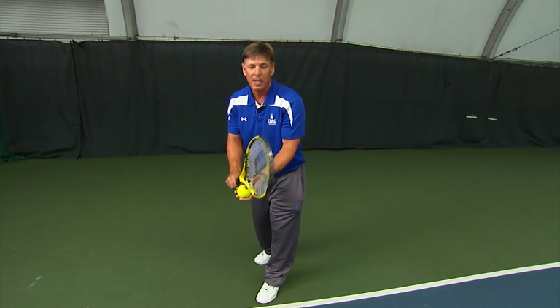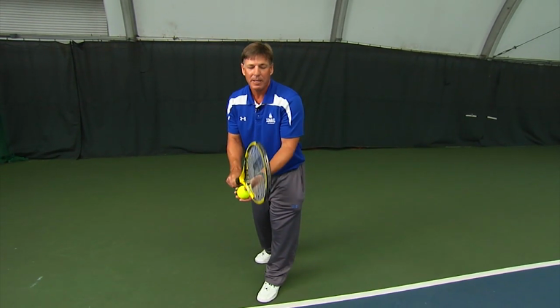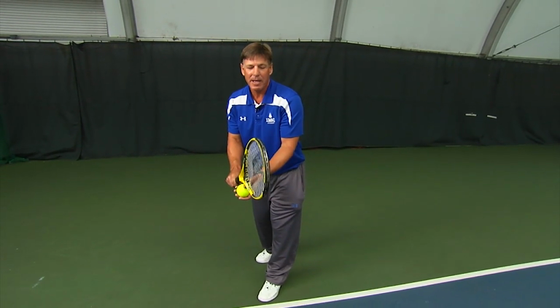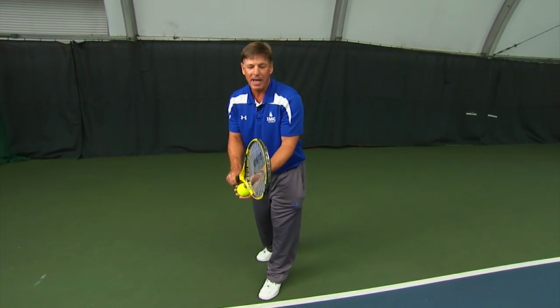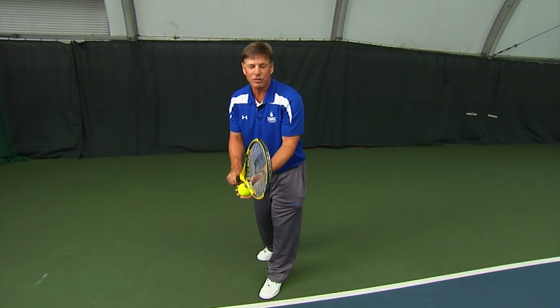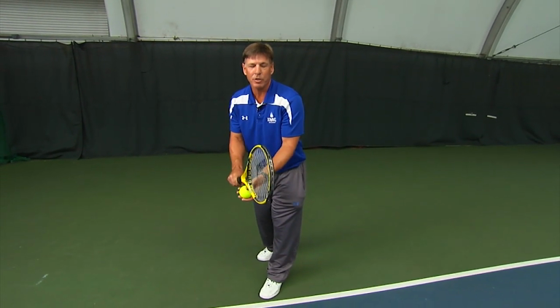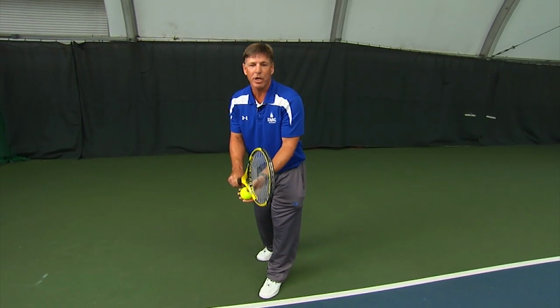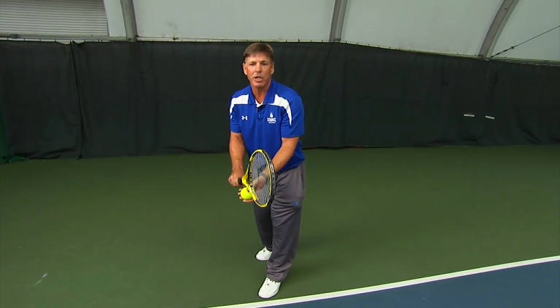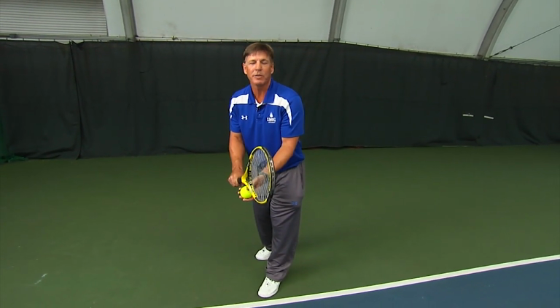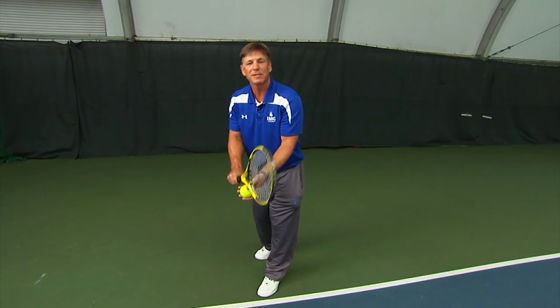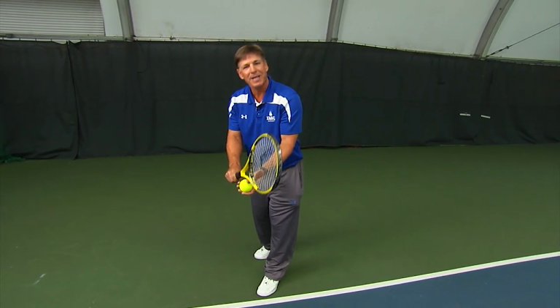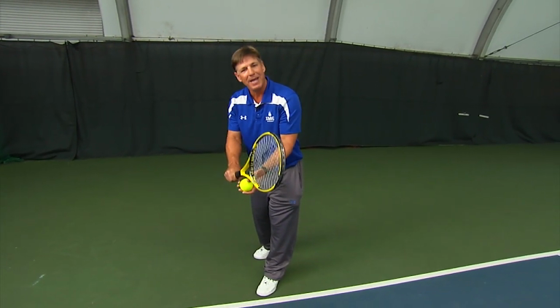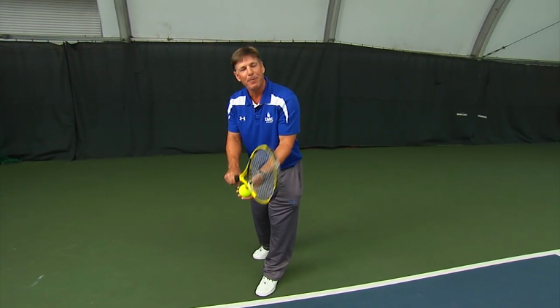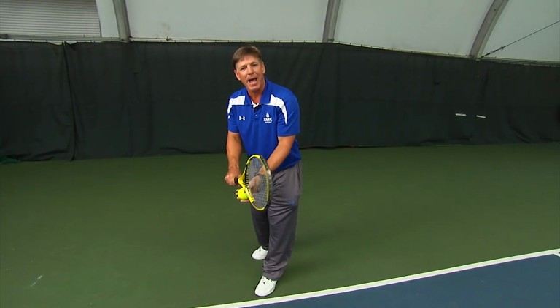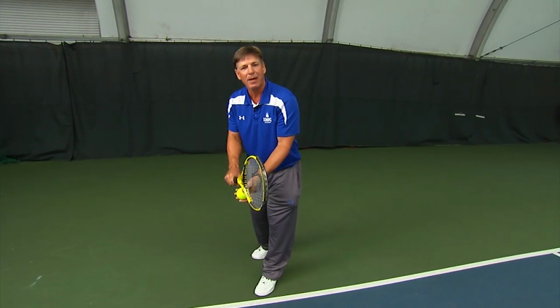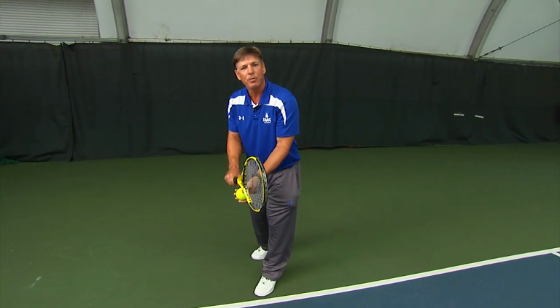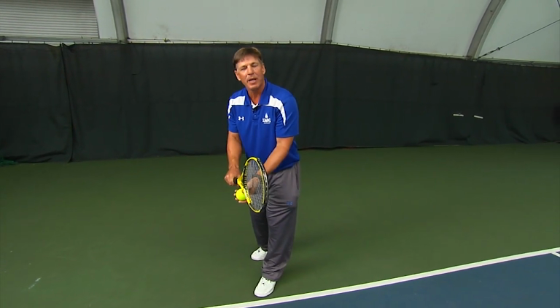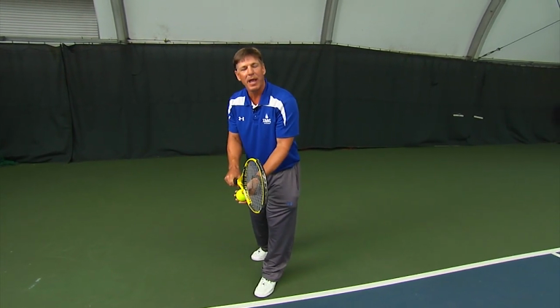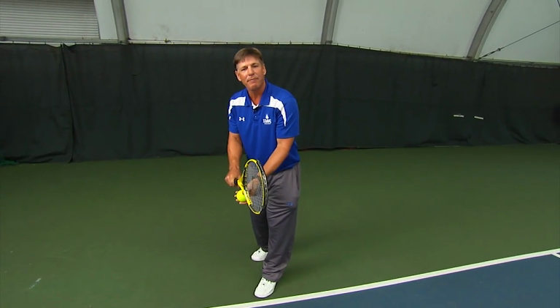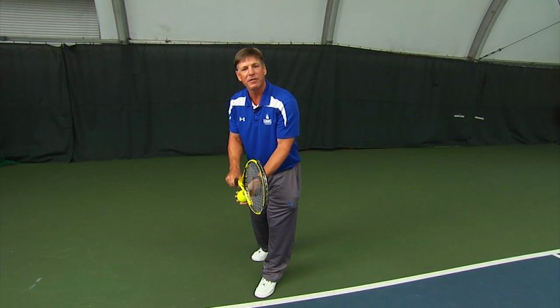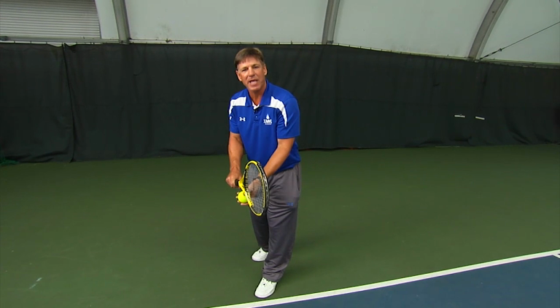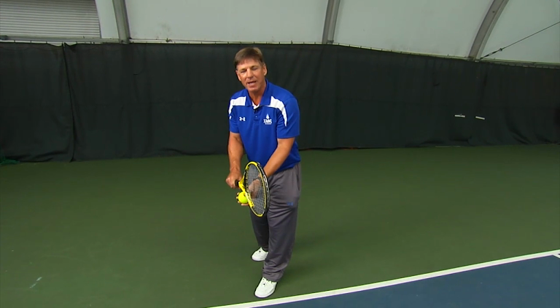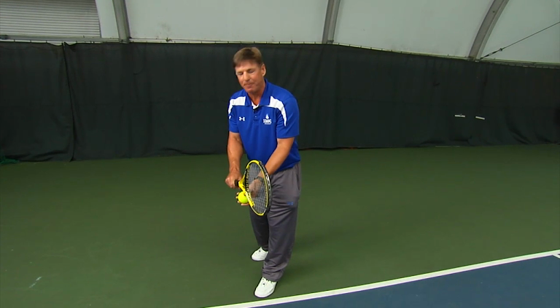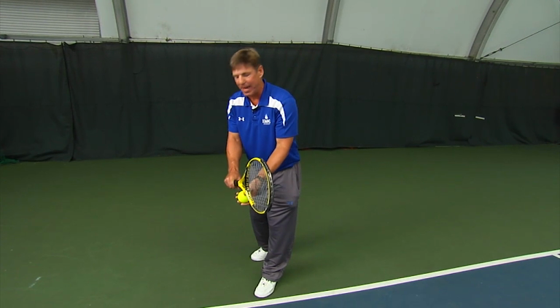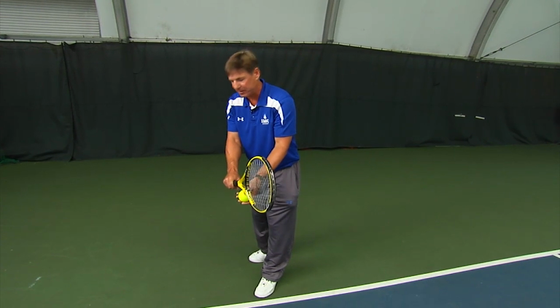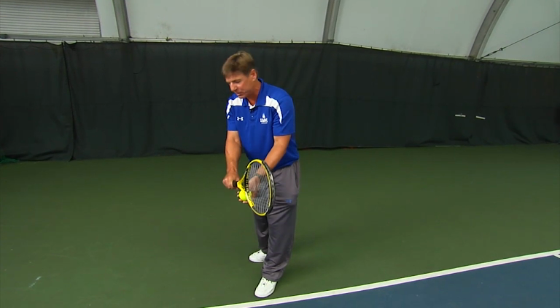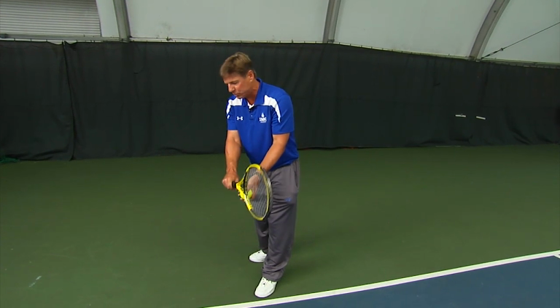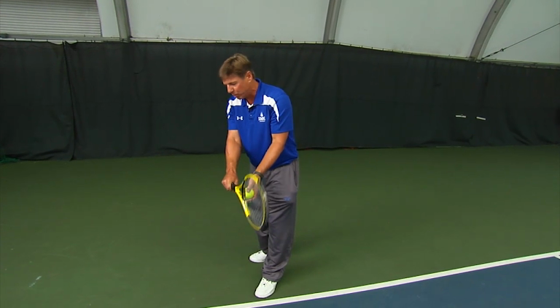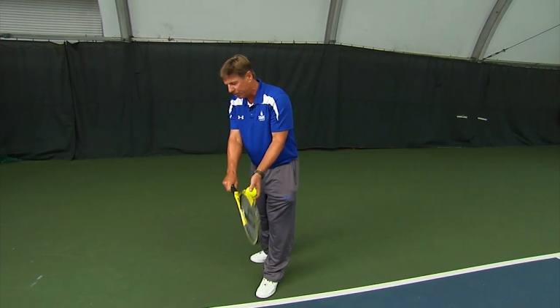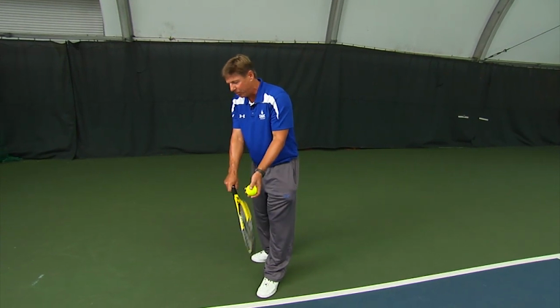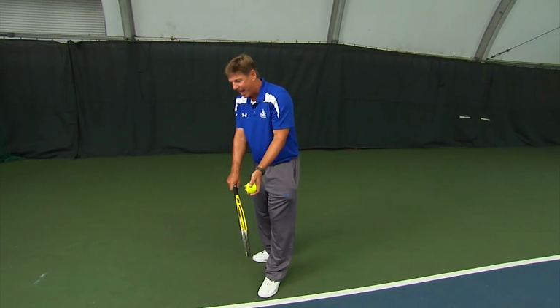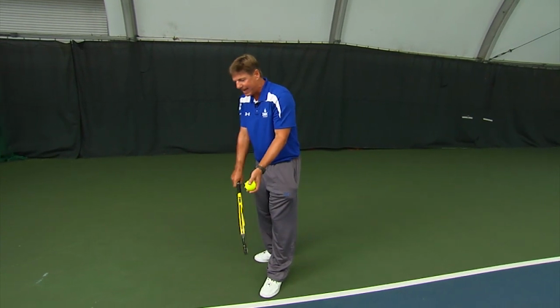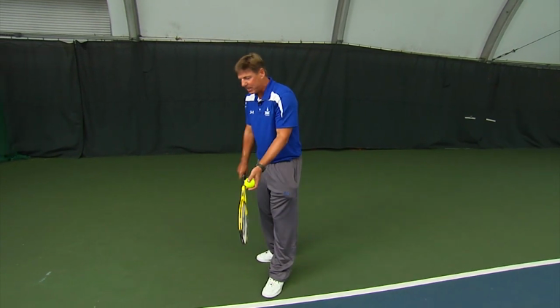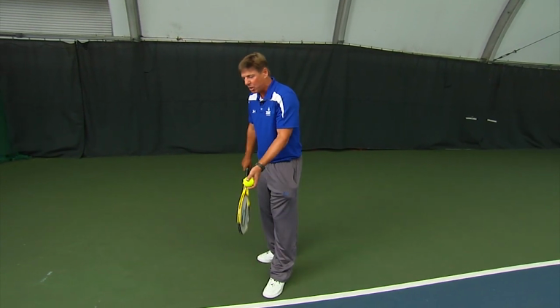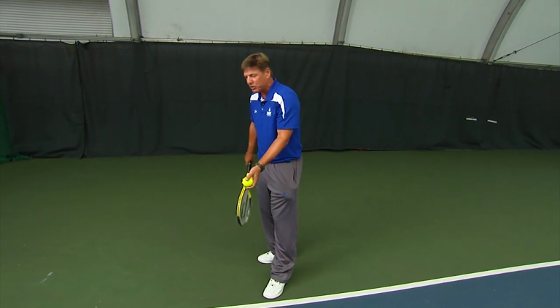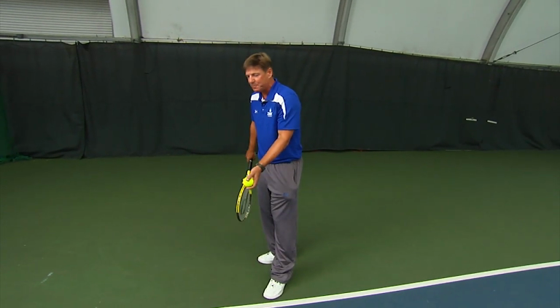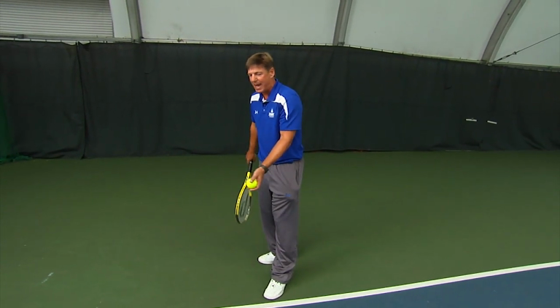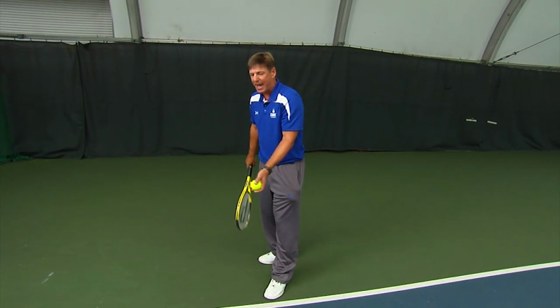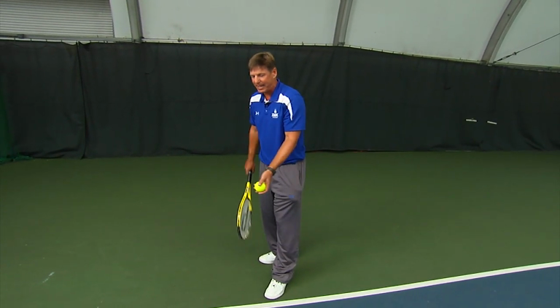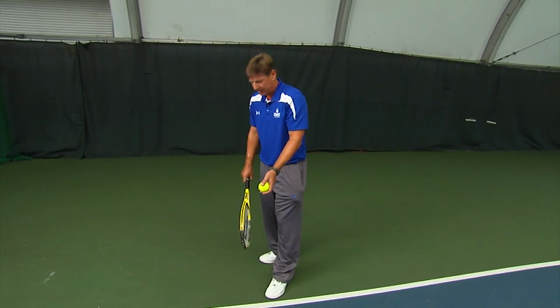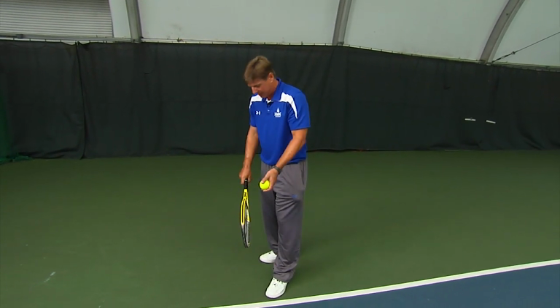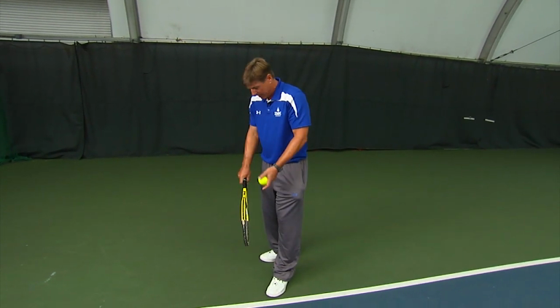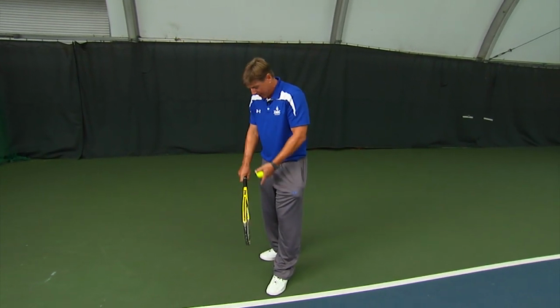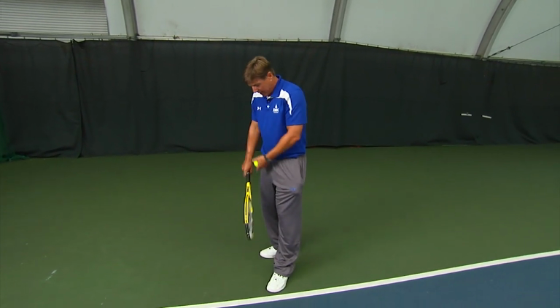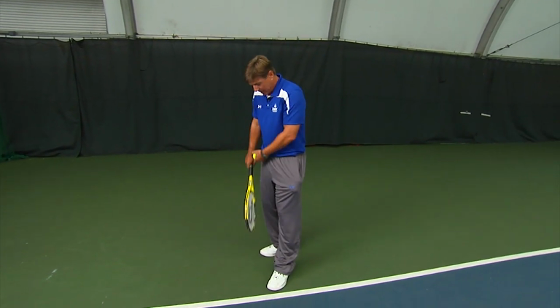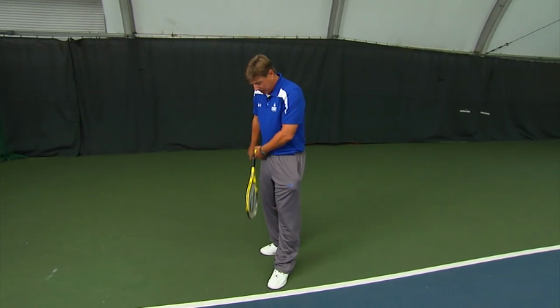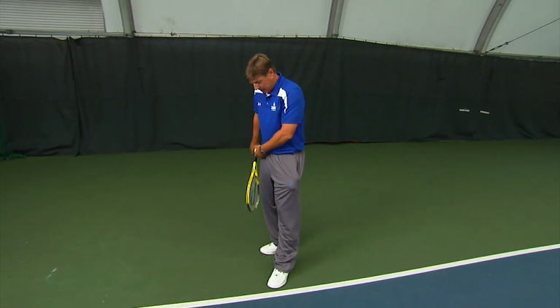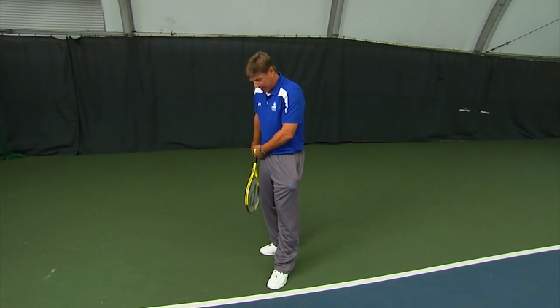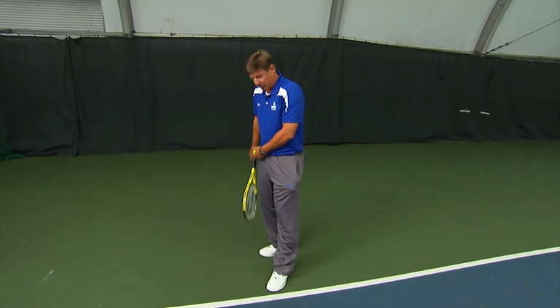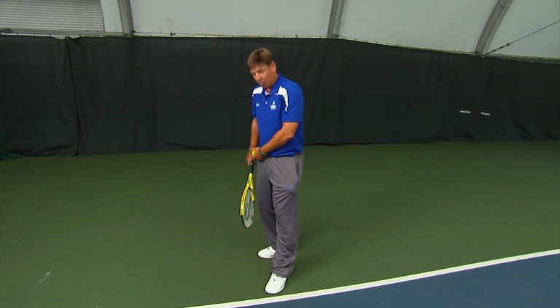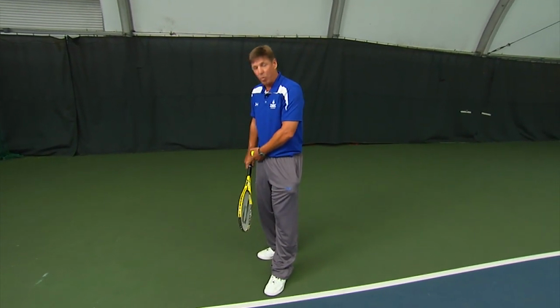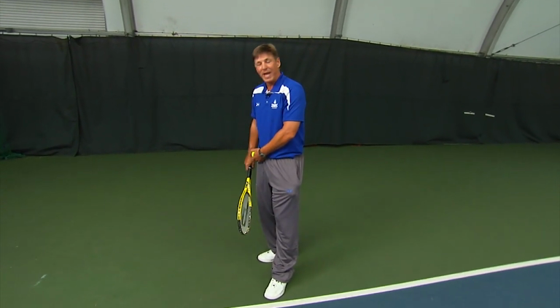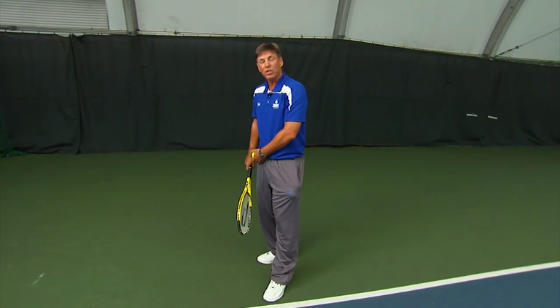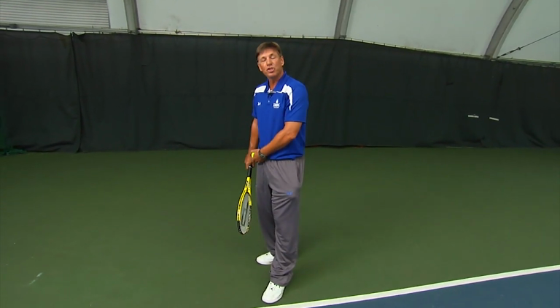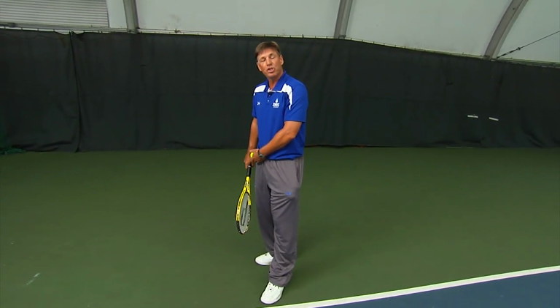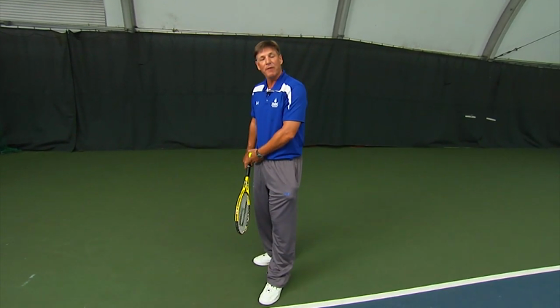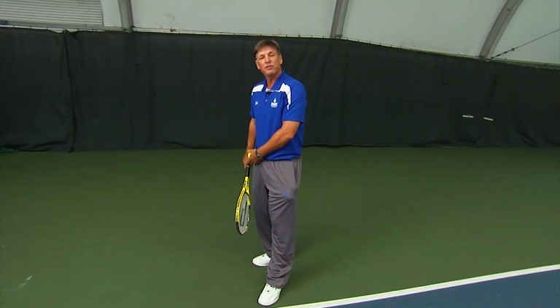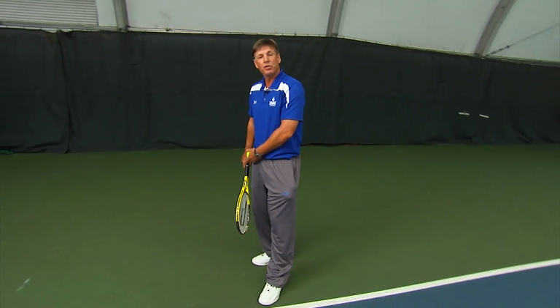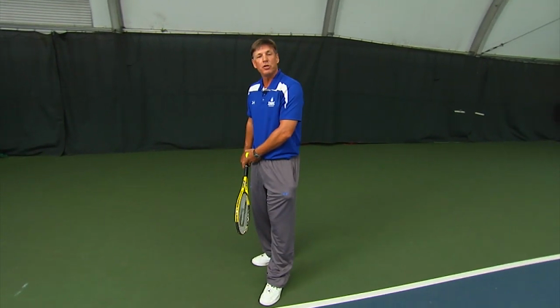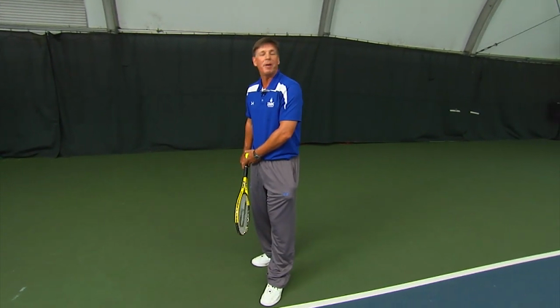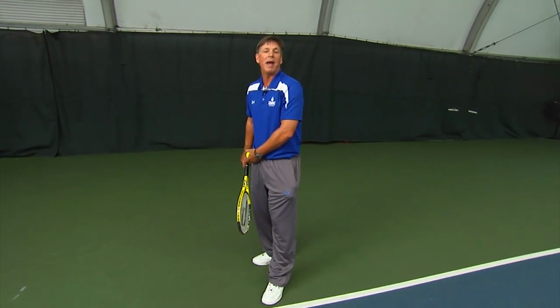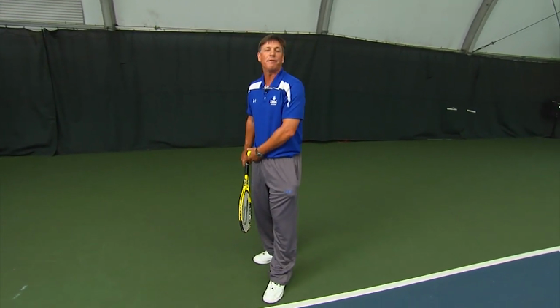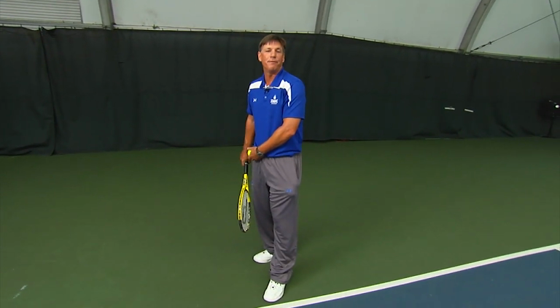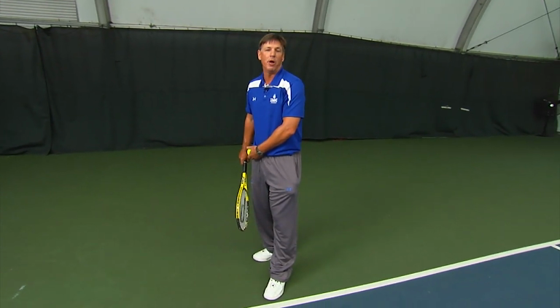Next we're going to have the take back. This is where the racket goes back and the weight shifts to your back foot.